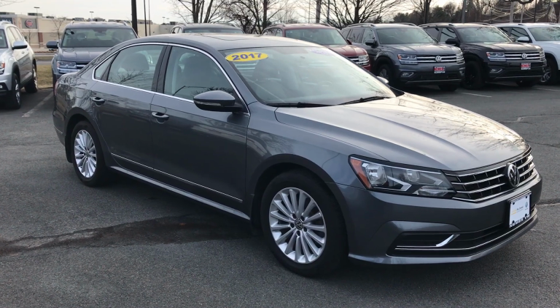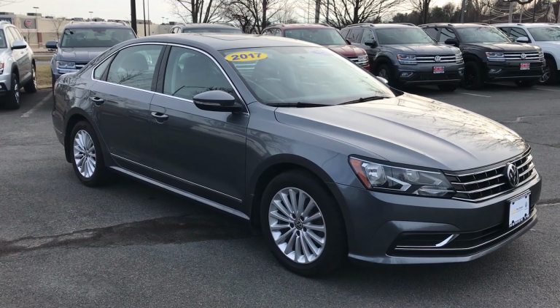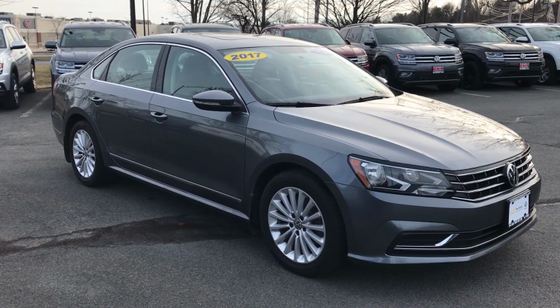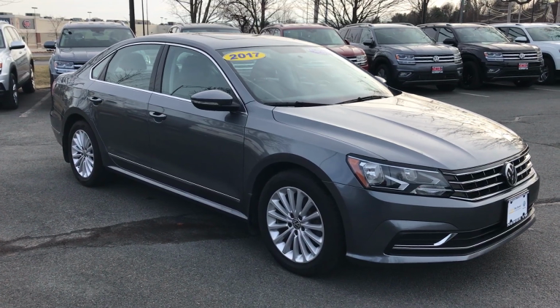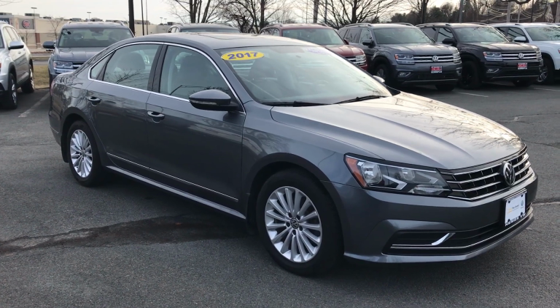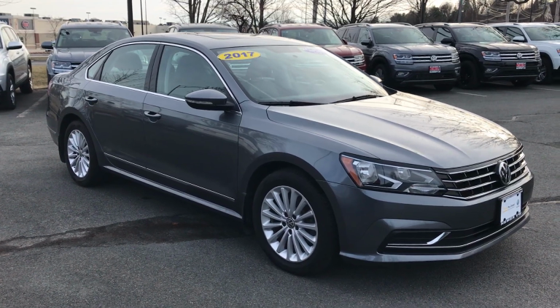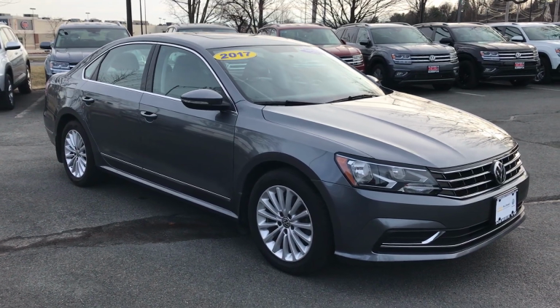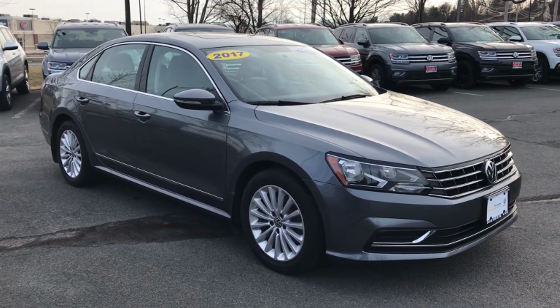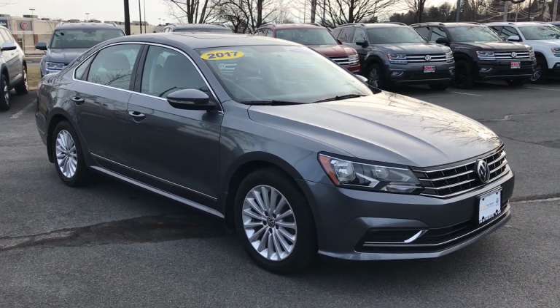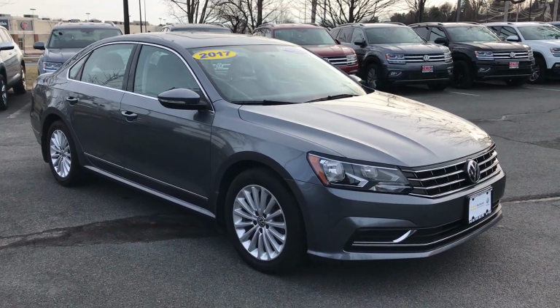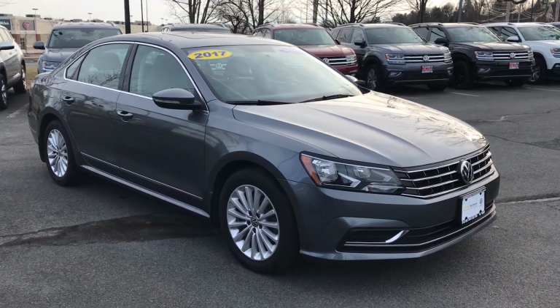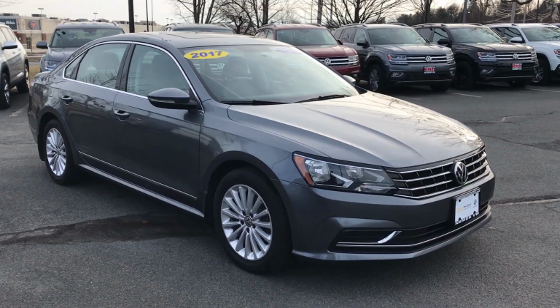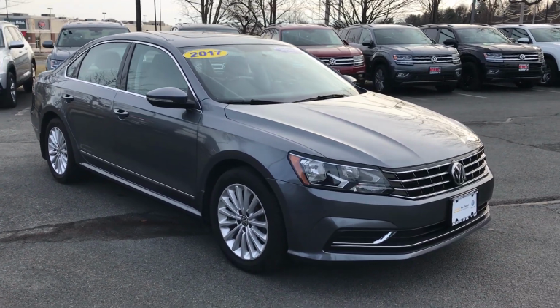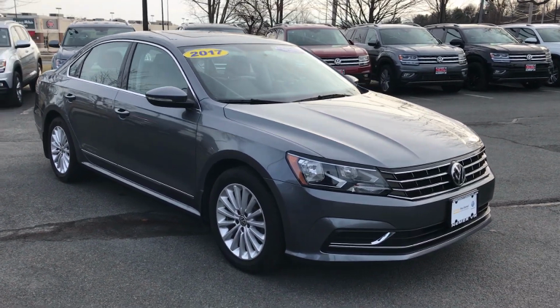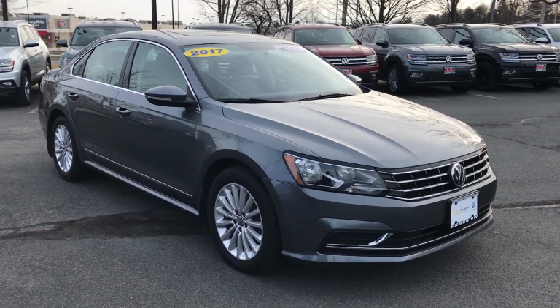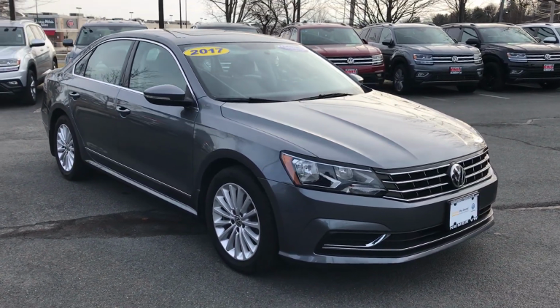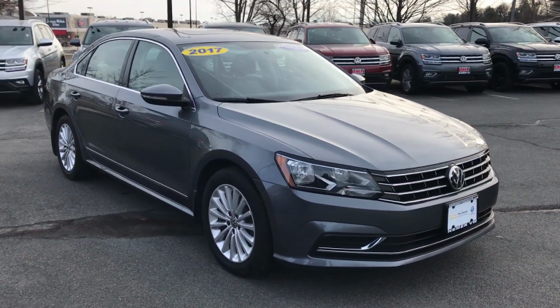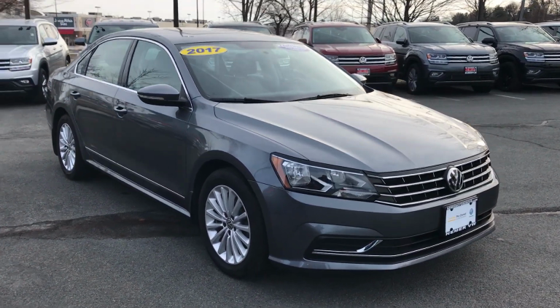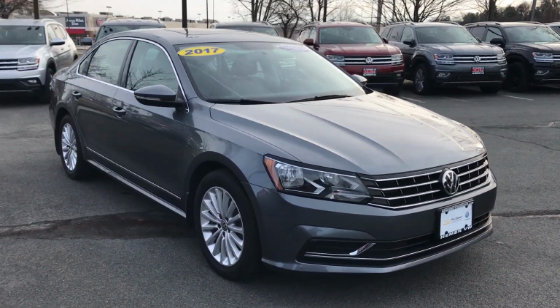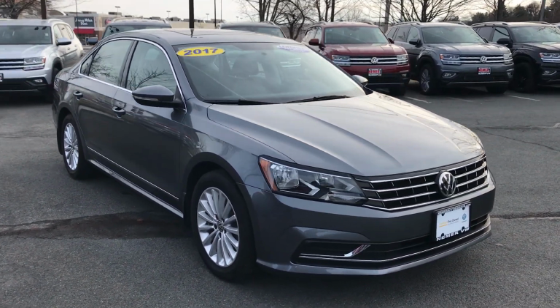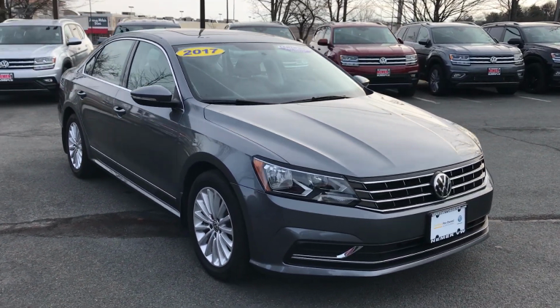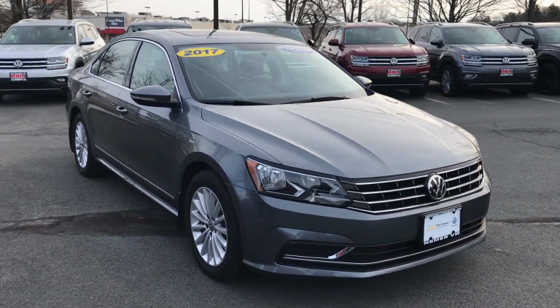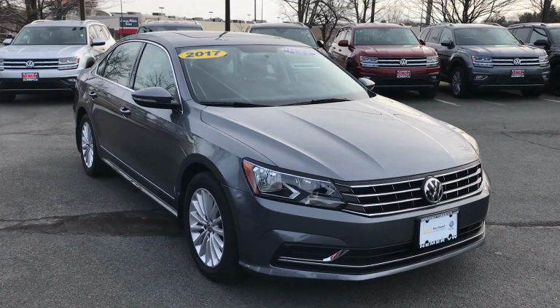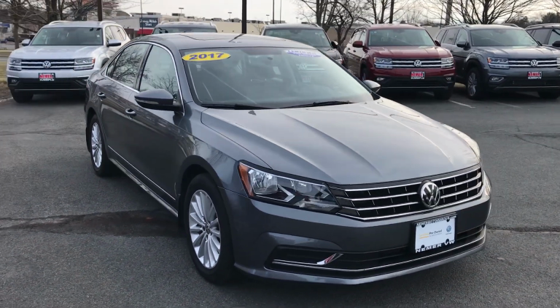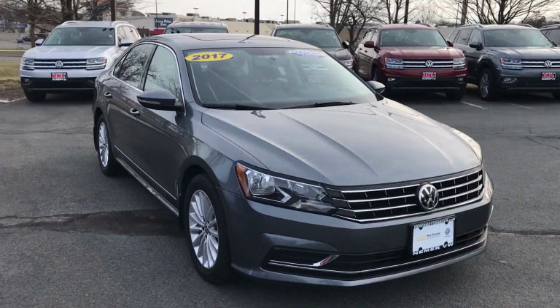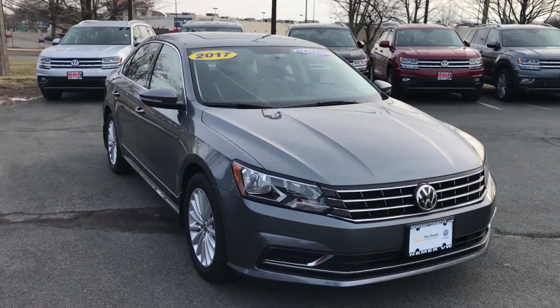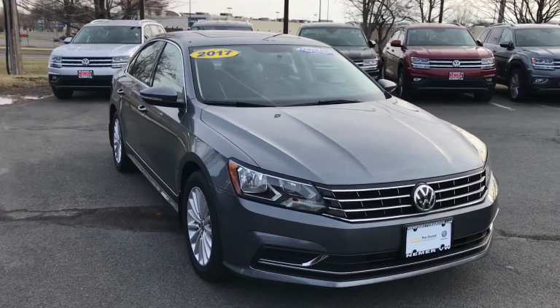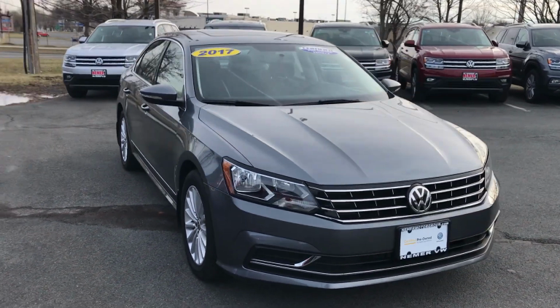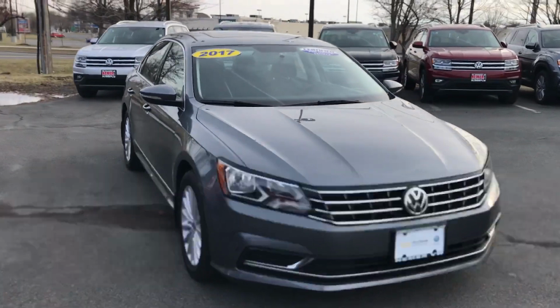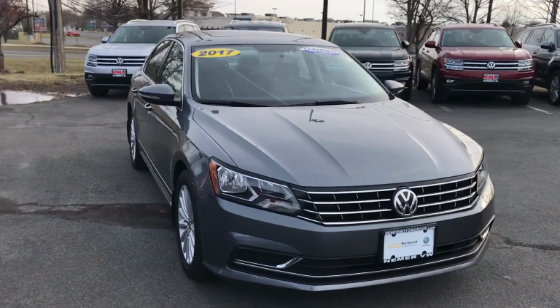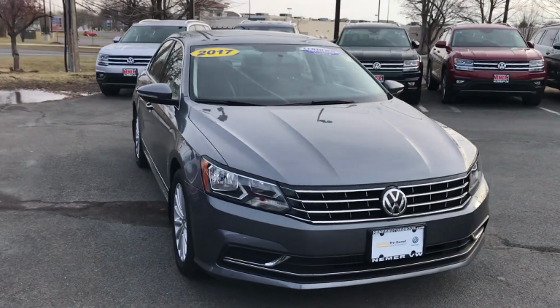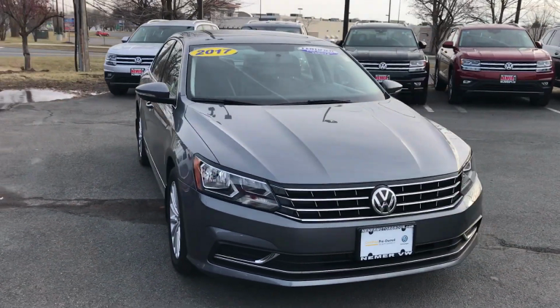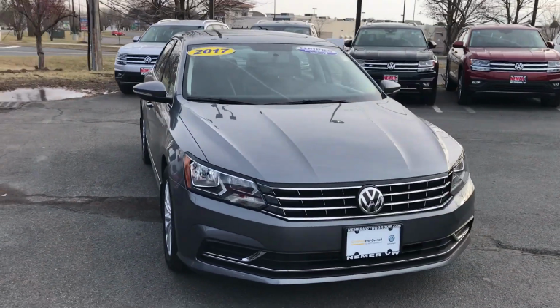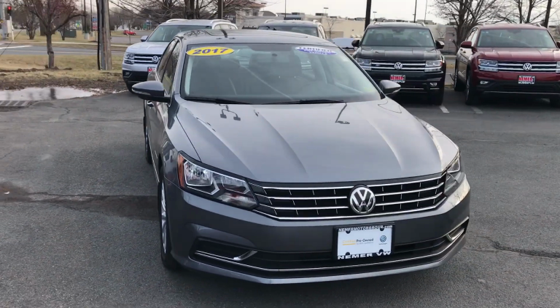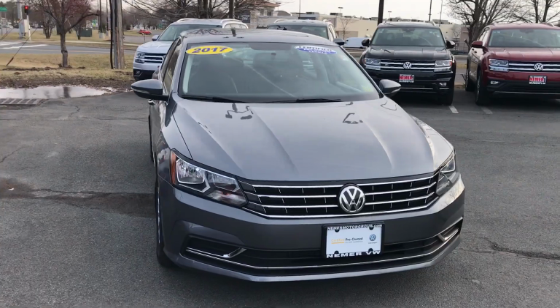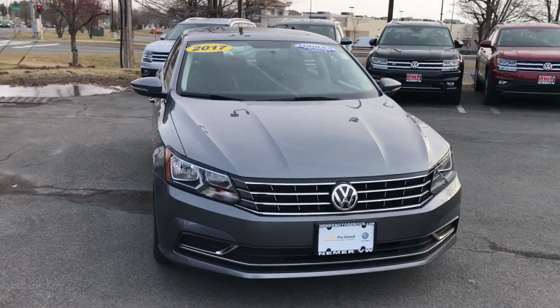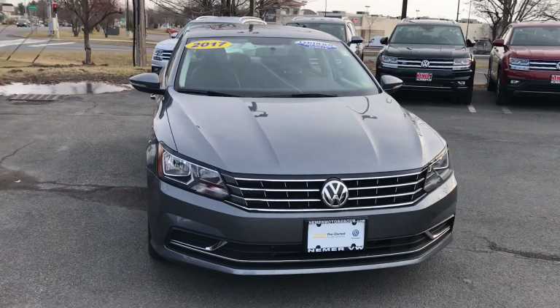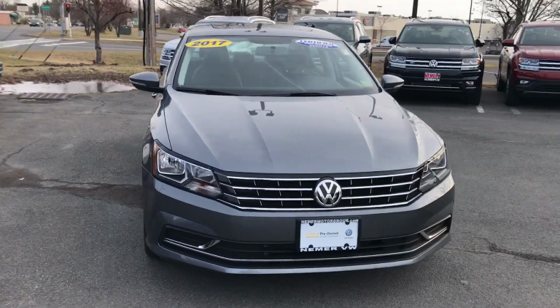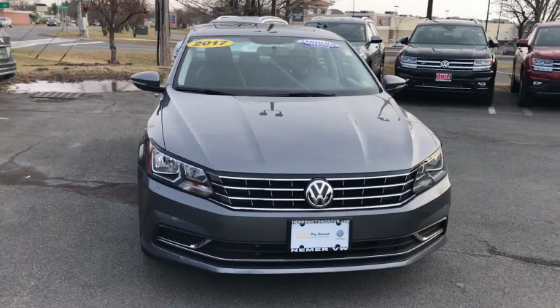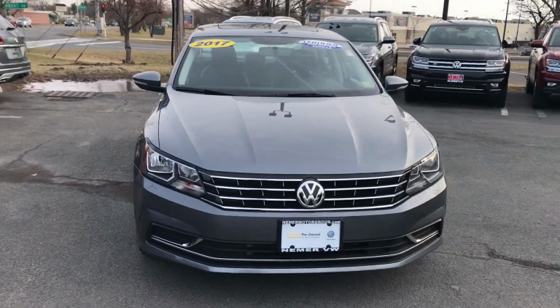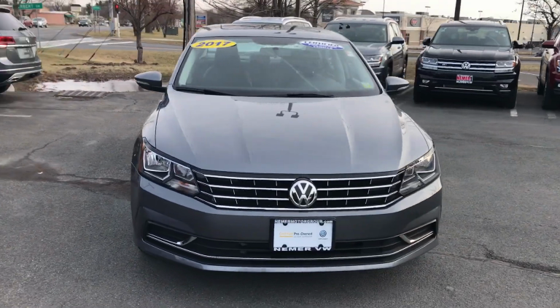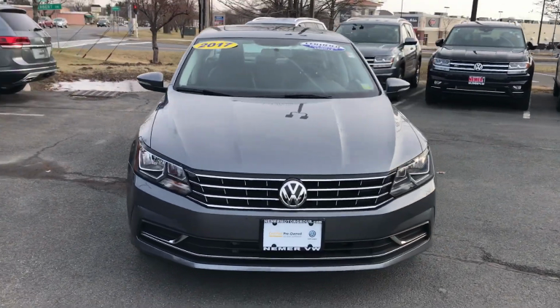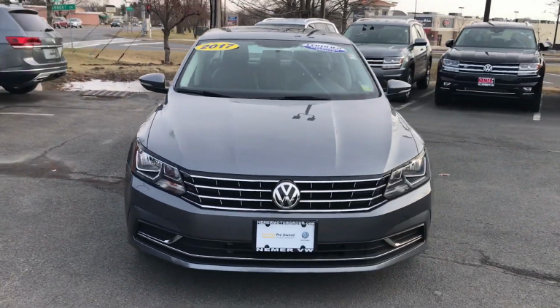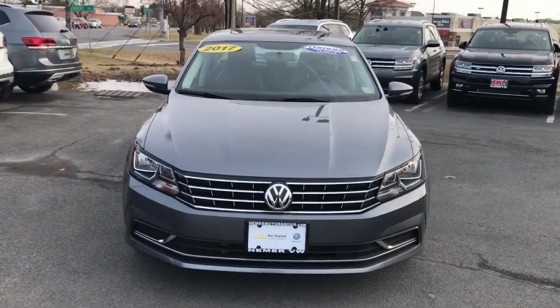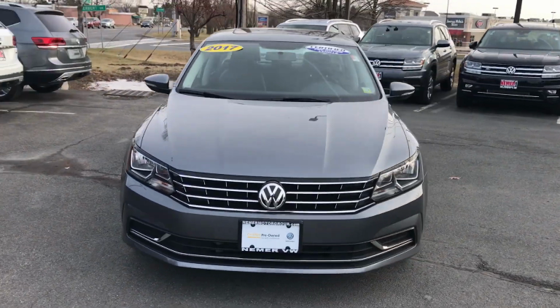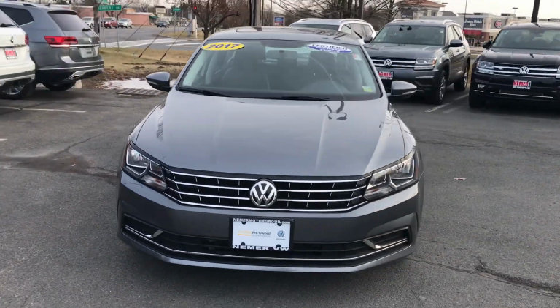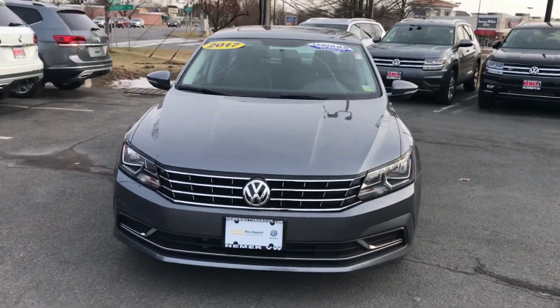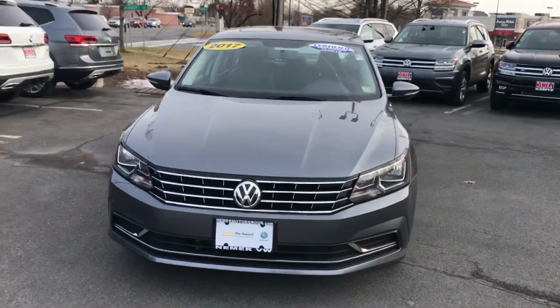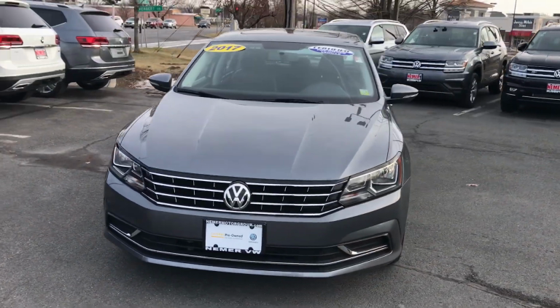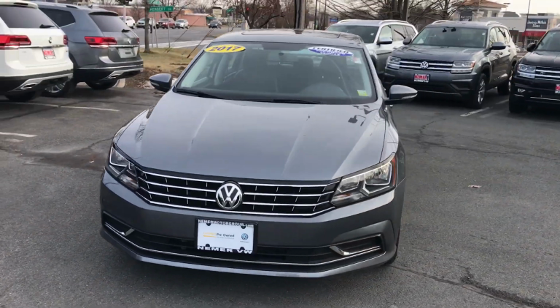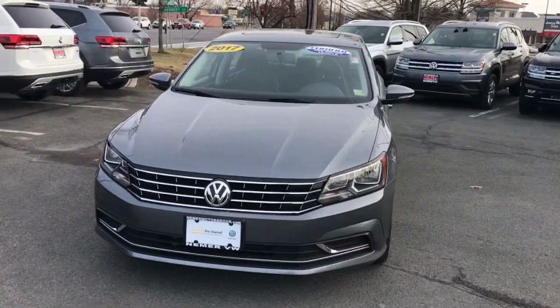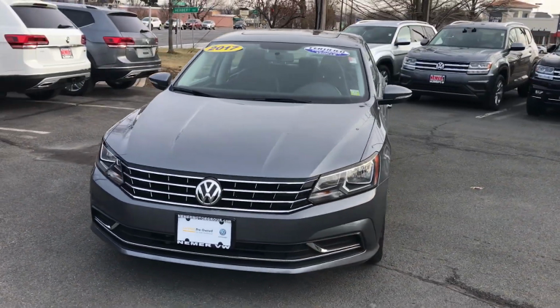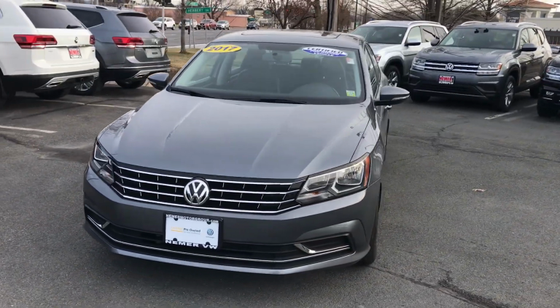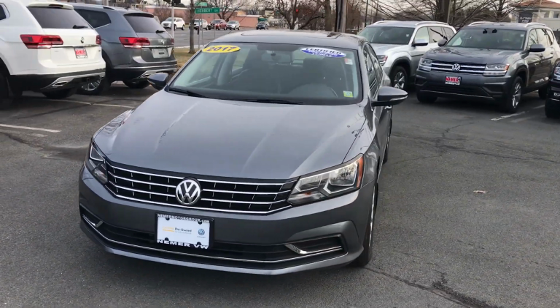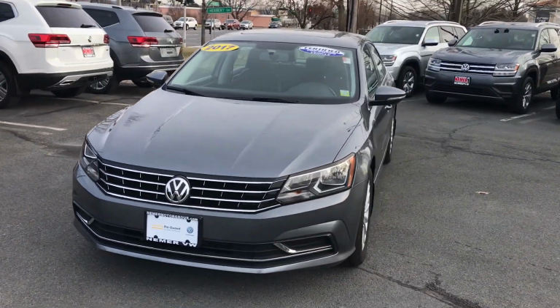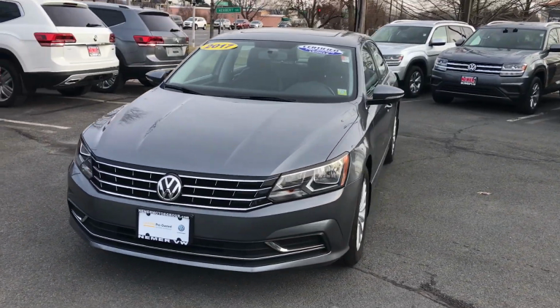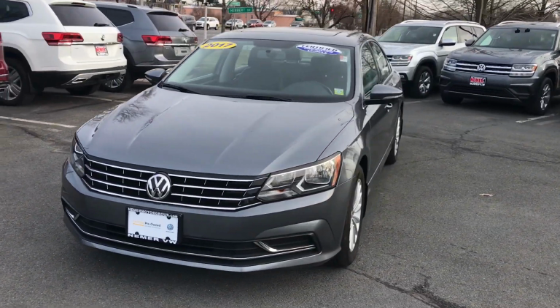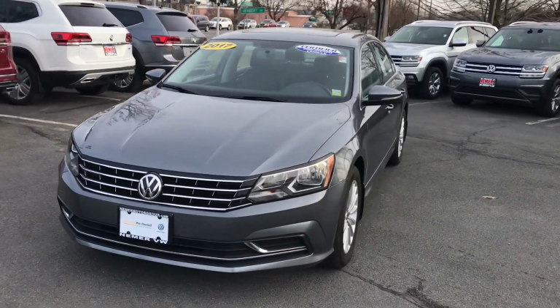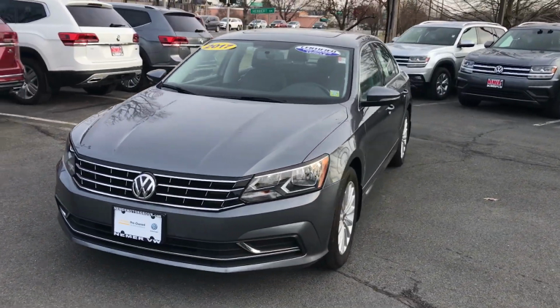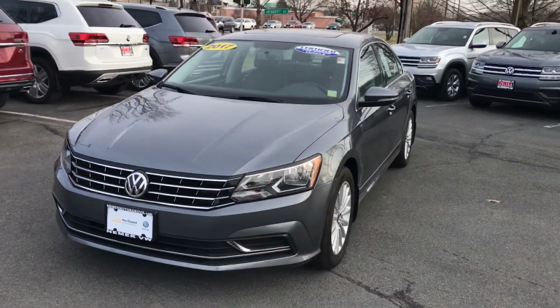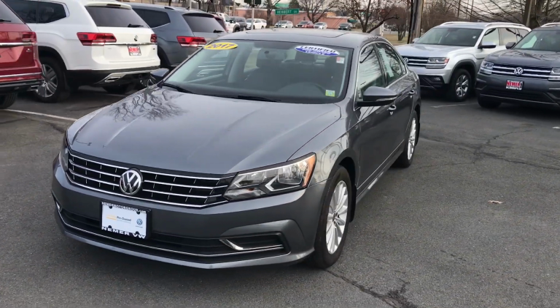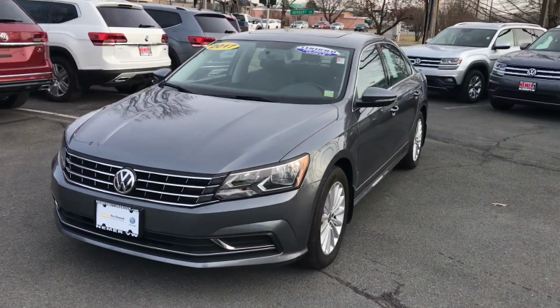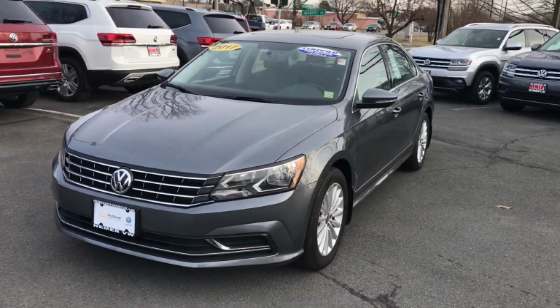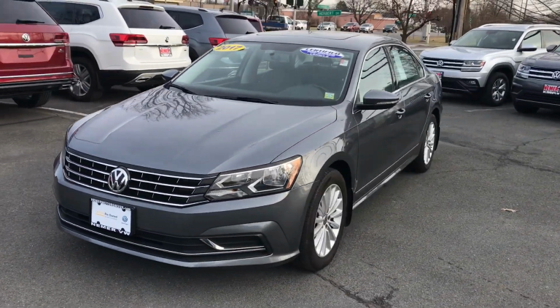Hey, it's Mike at Niemer Volkswagen in Latham. We're just off exit 6 of the Northway, and we're your certified pre-owned Volkswagen headquarters.